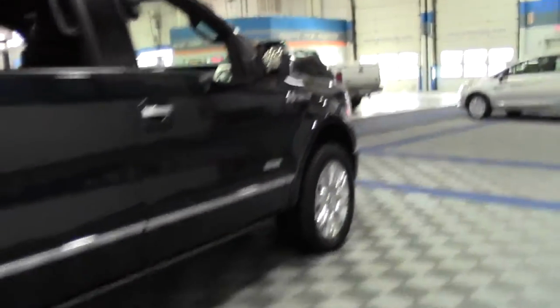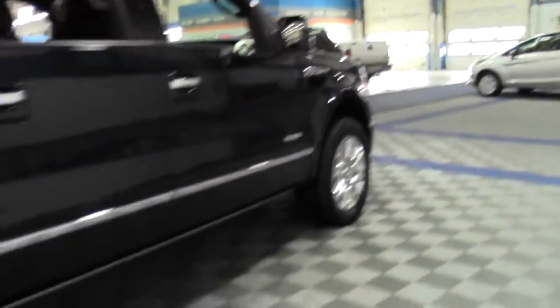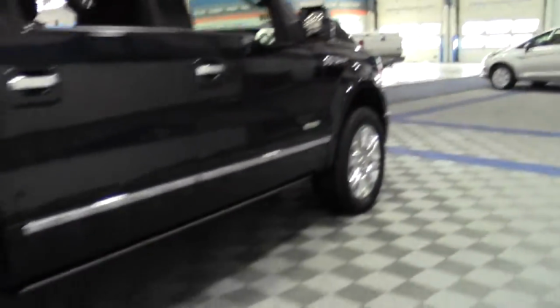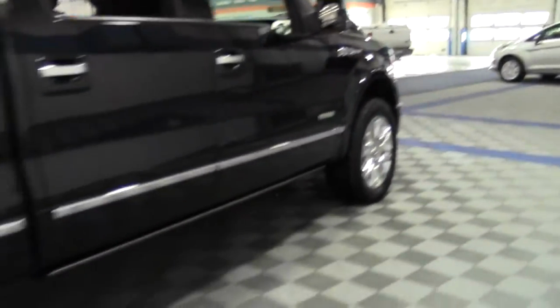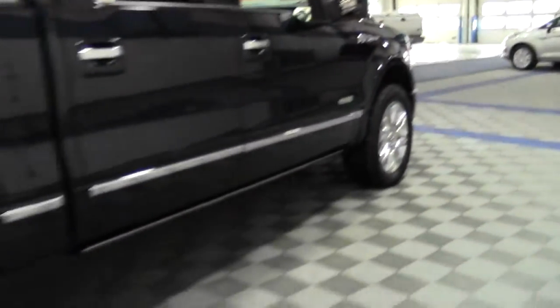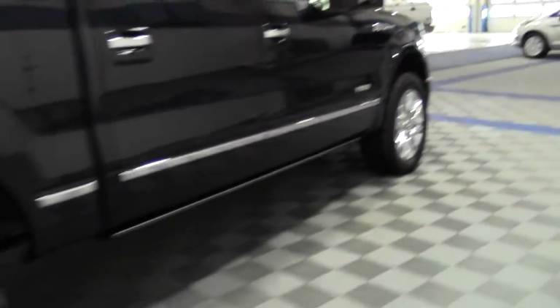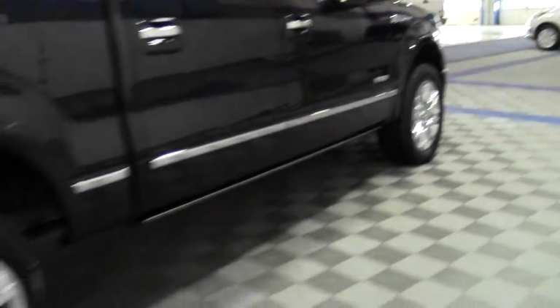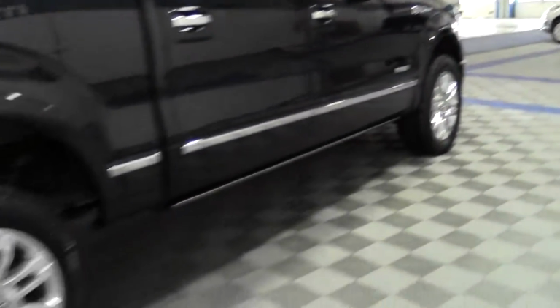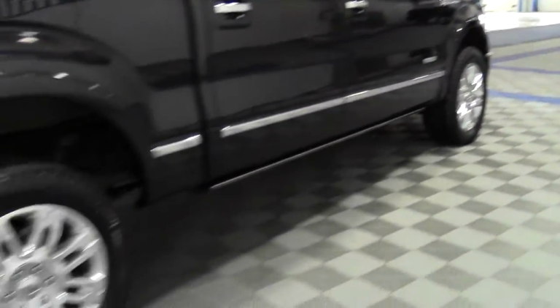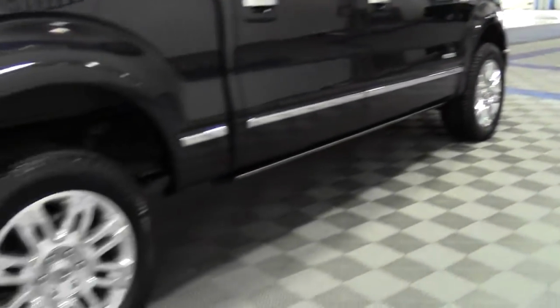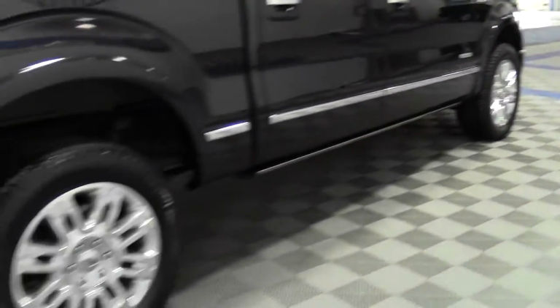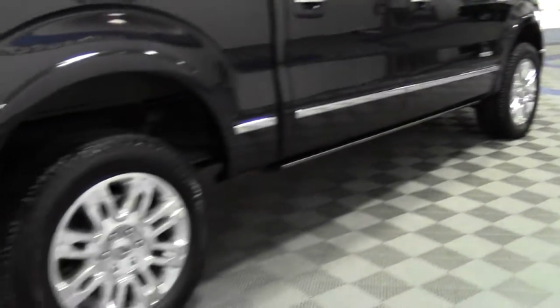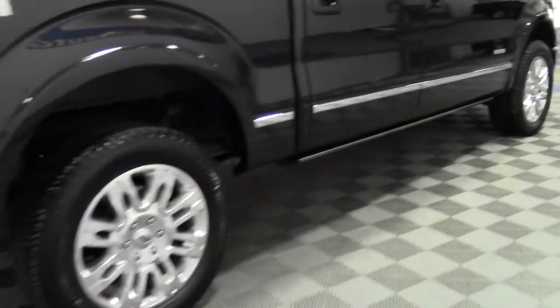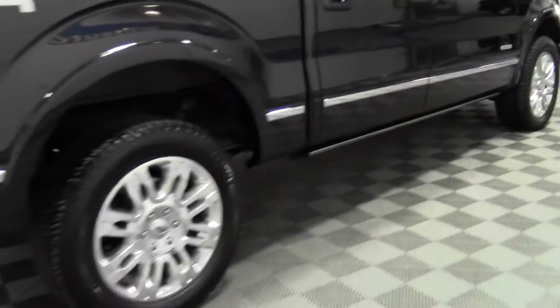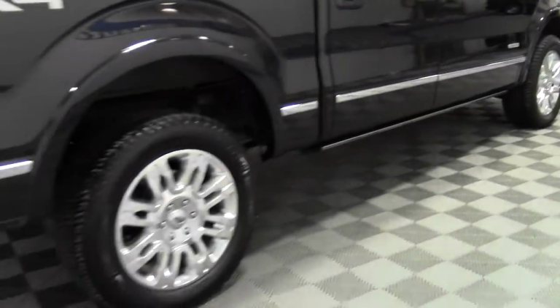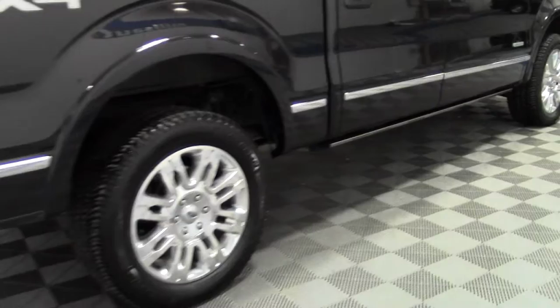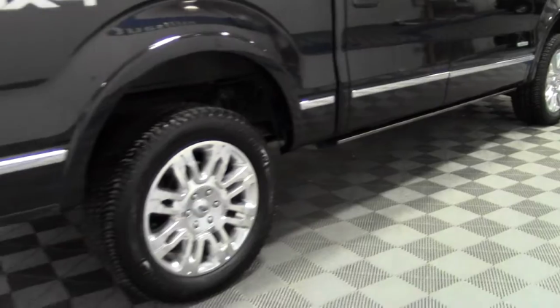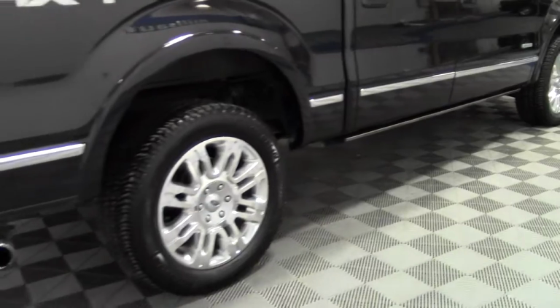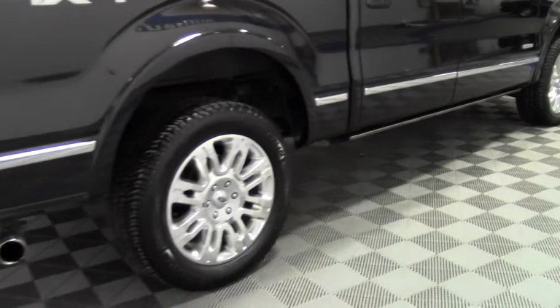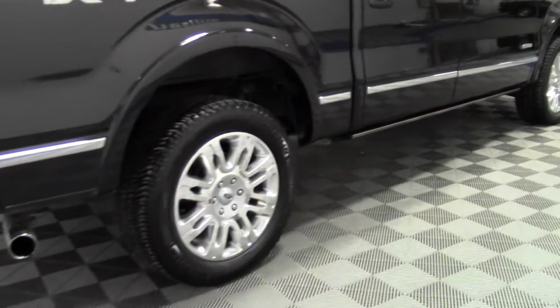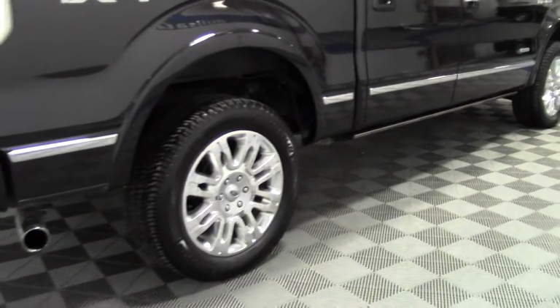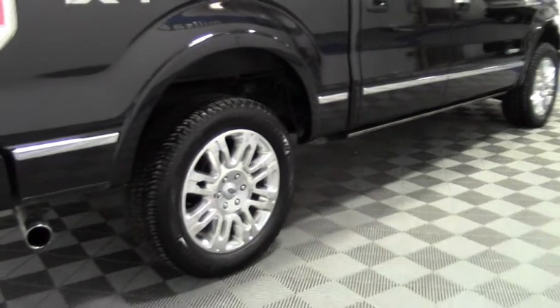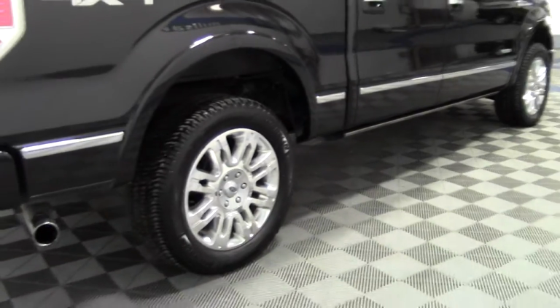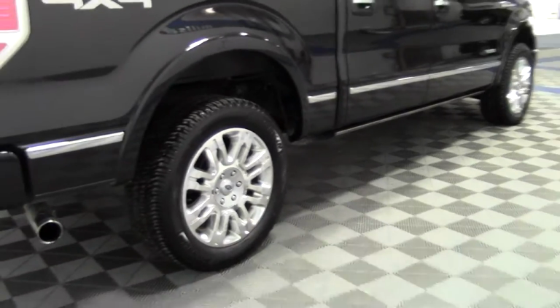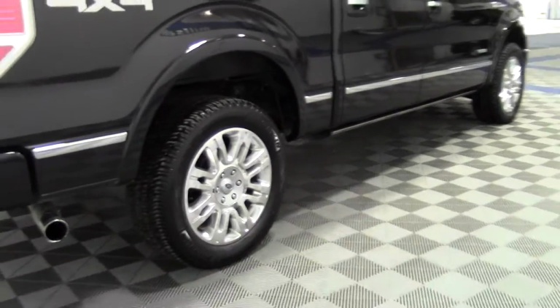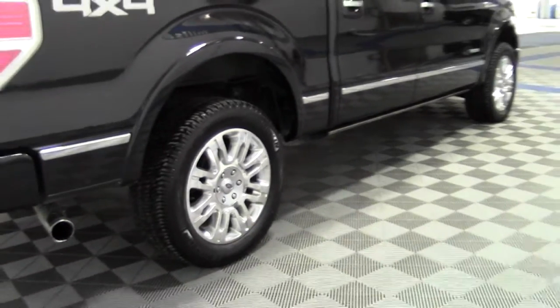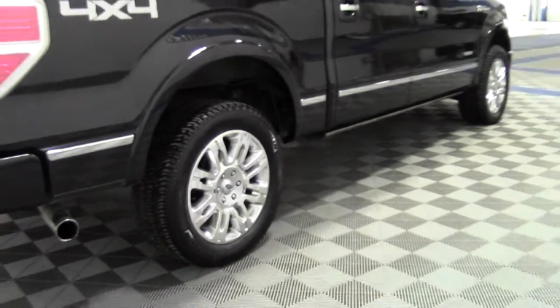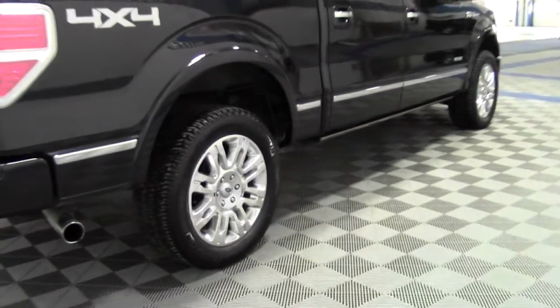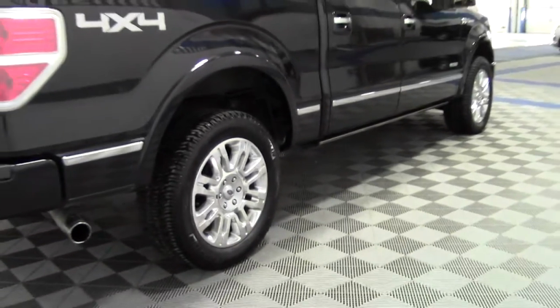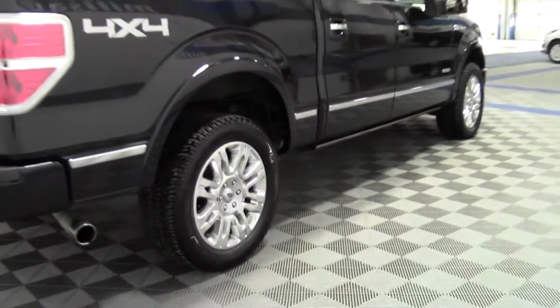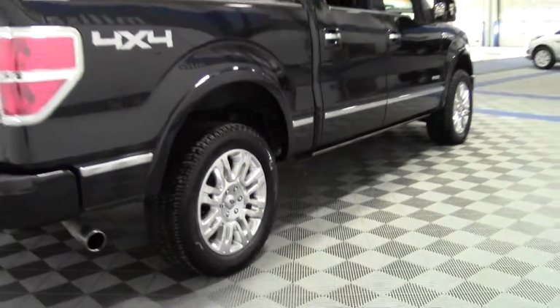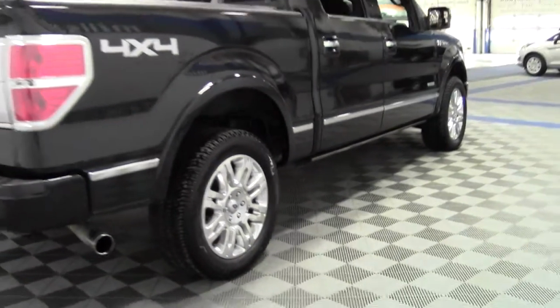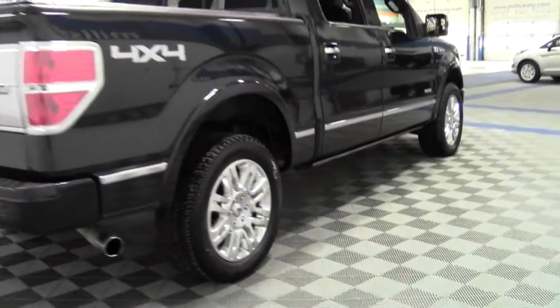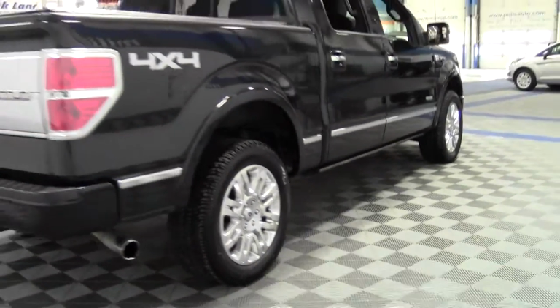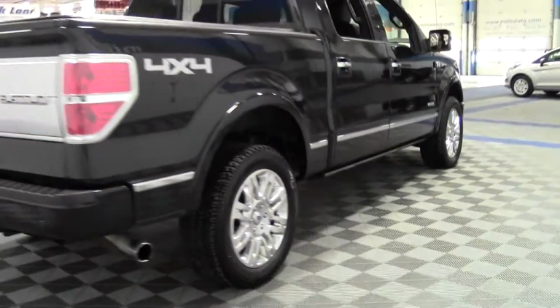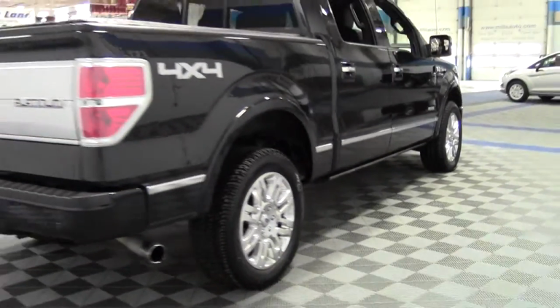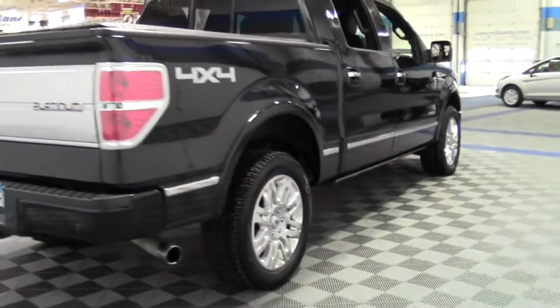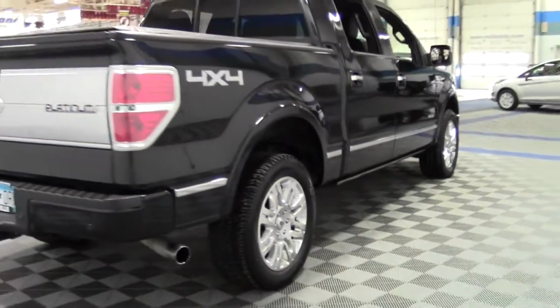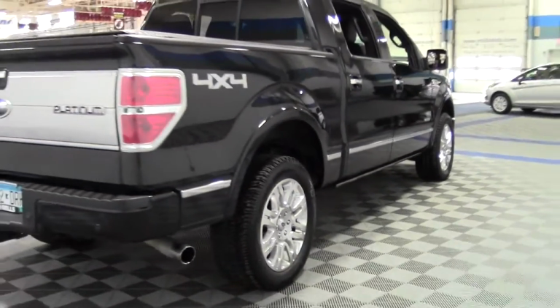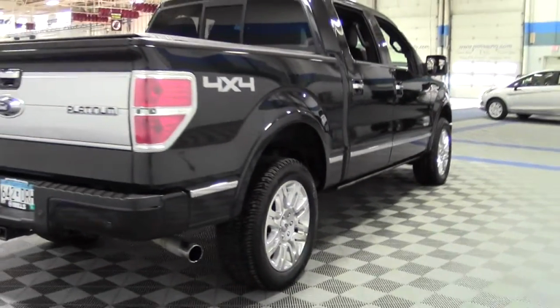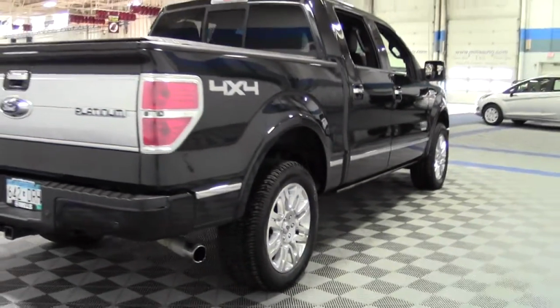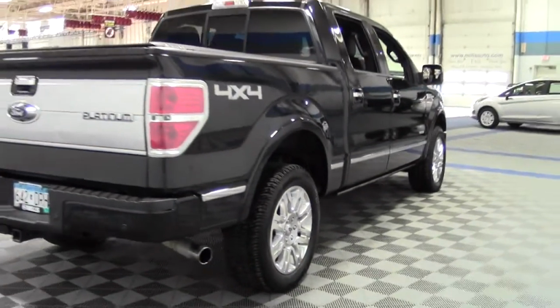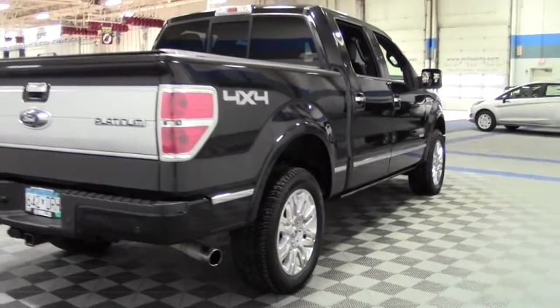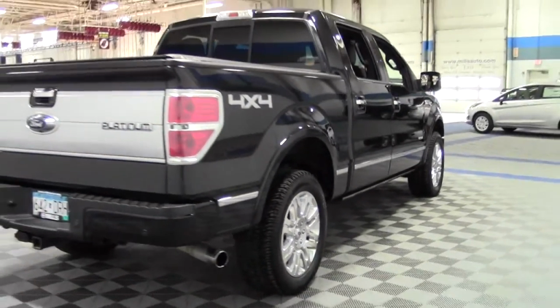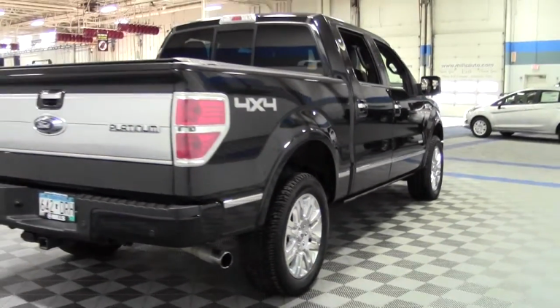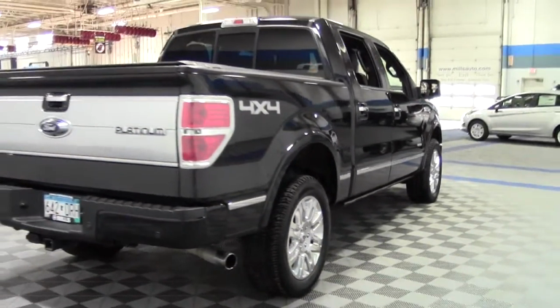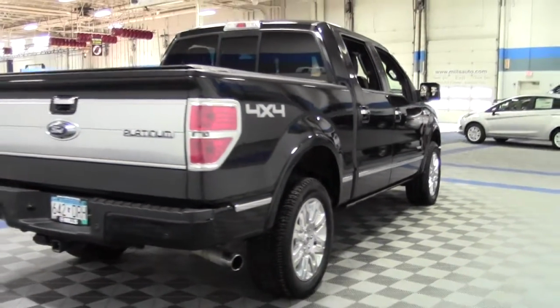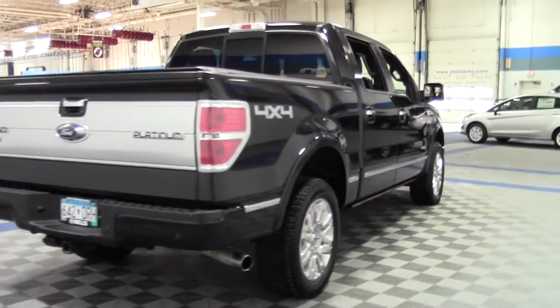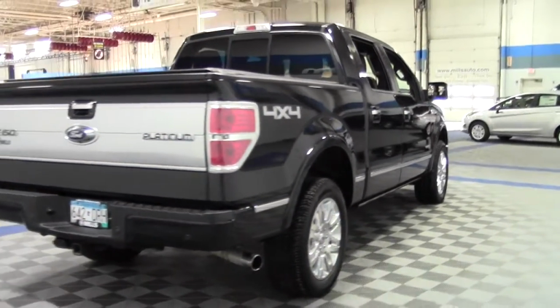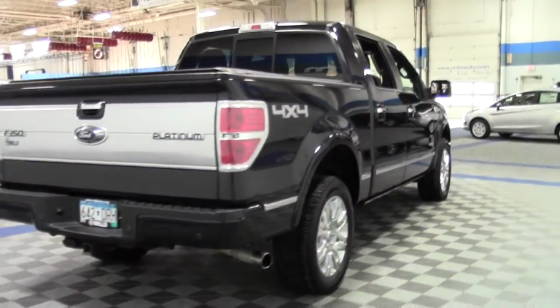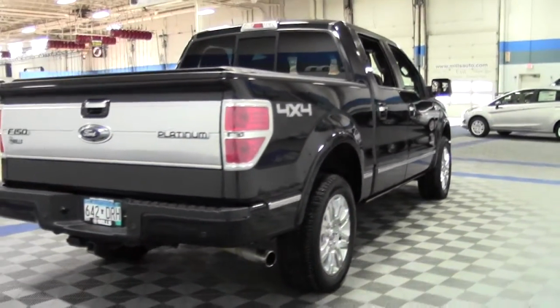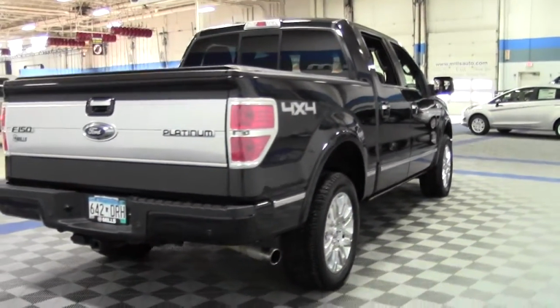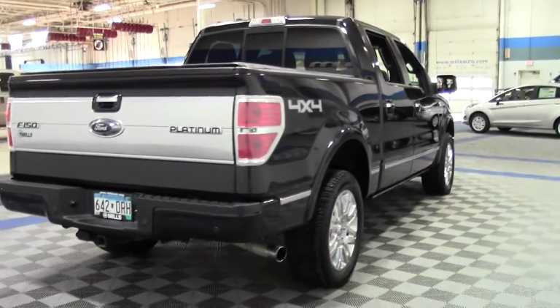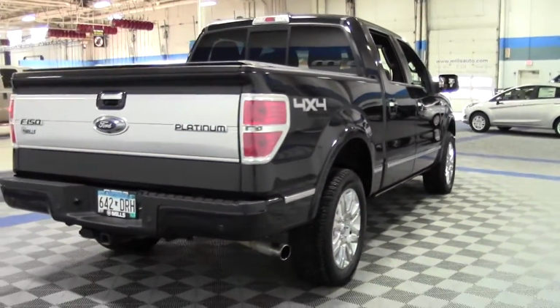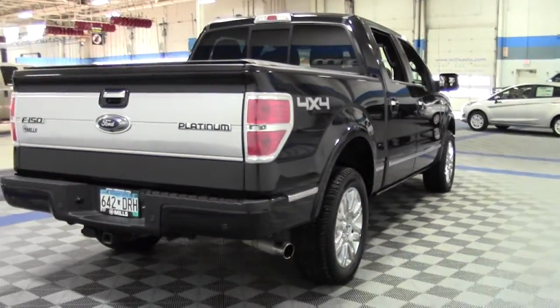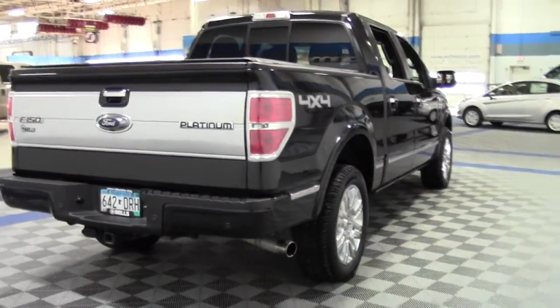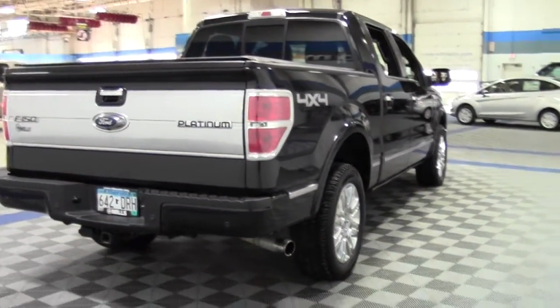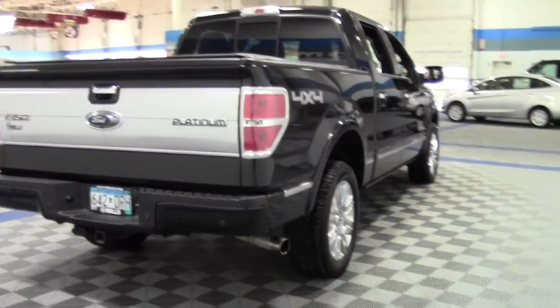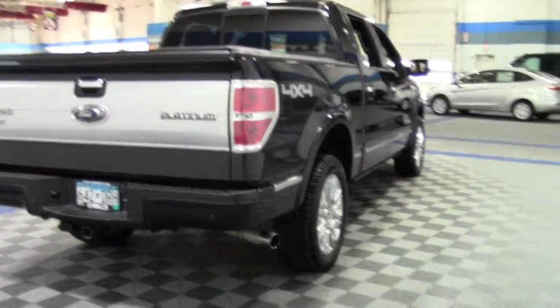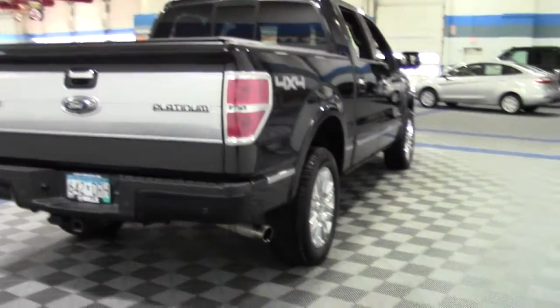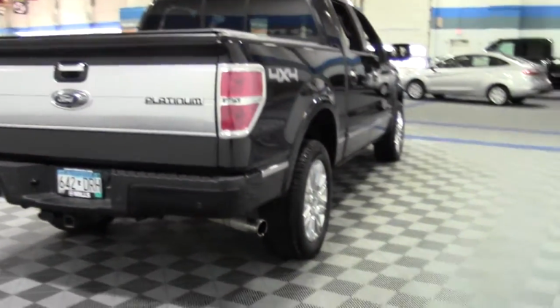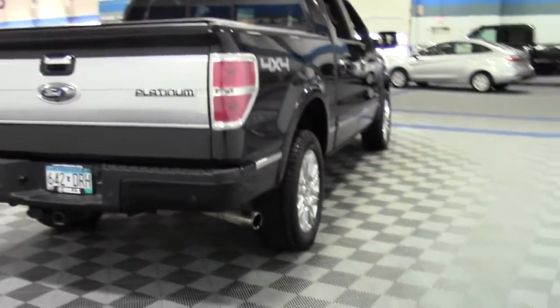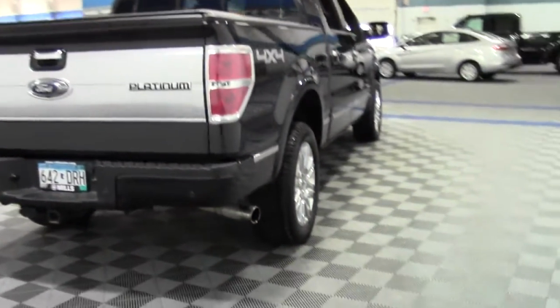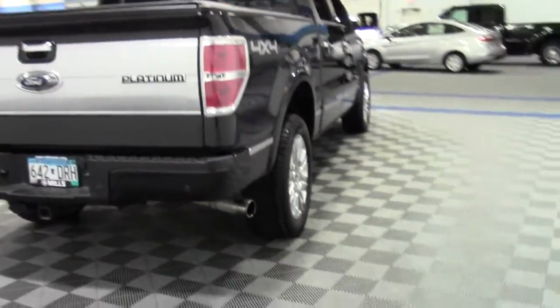It's got performance tires, fog lamps, heated mirrors, rain-sensing wipers, and a premium sound system.